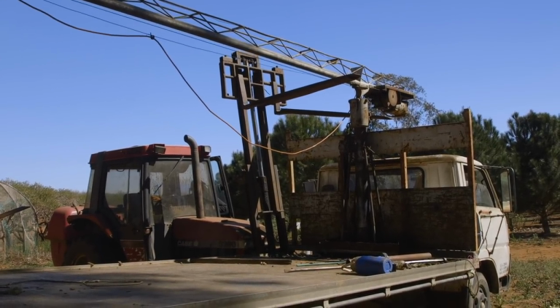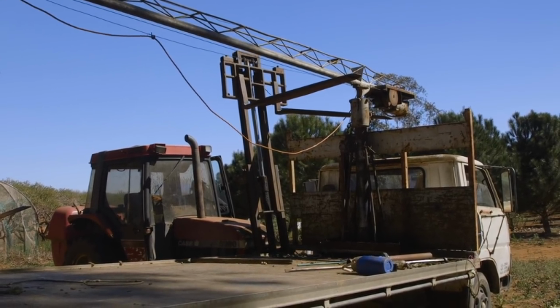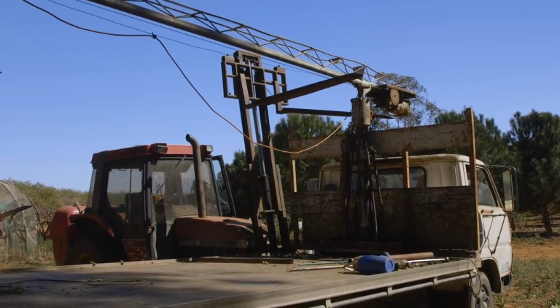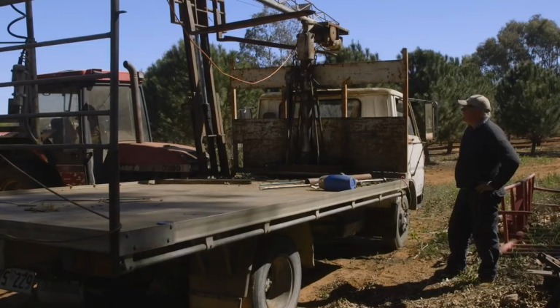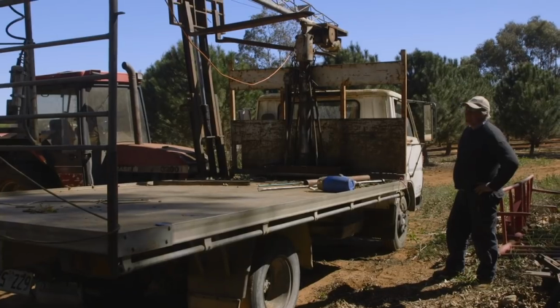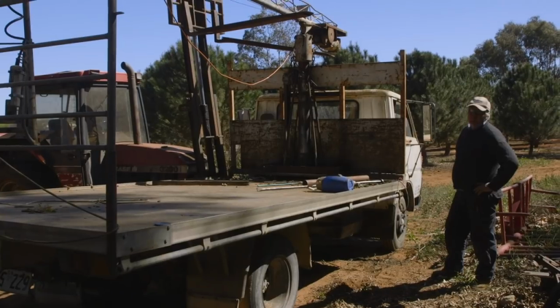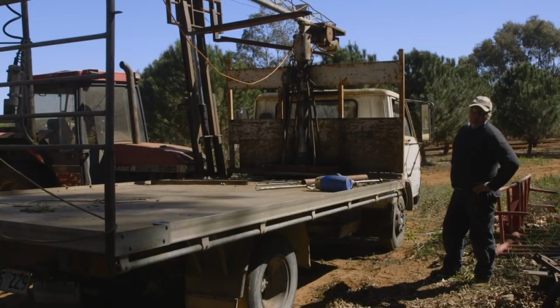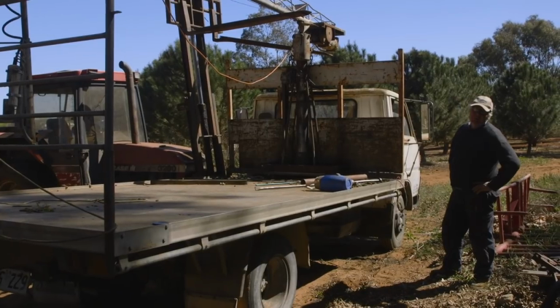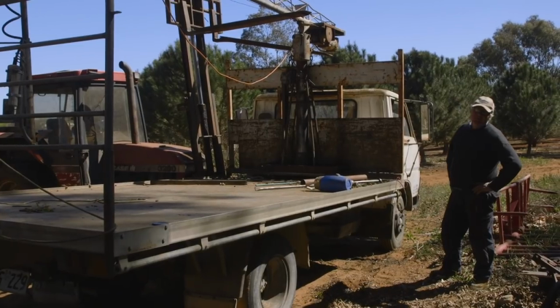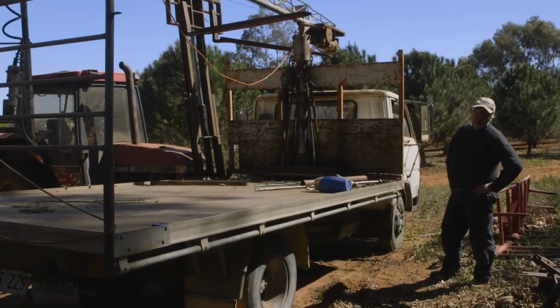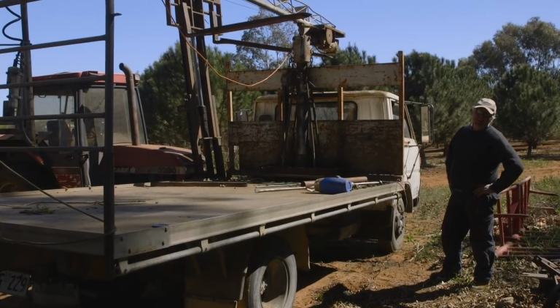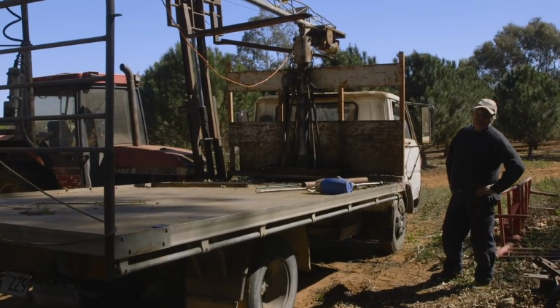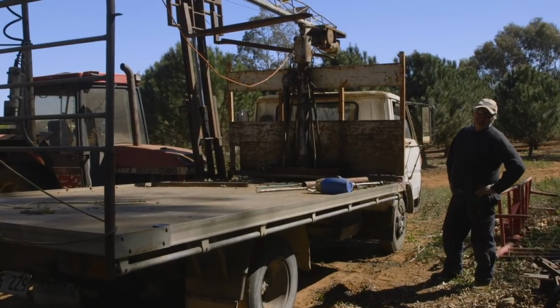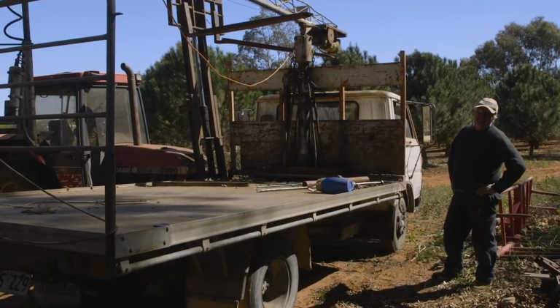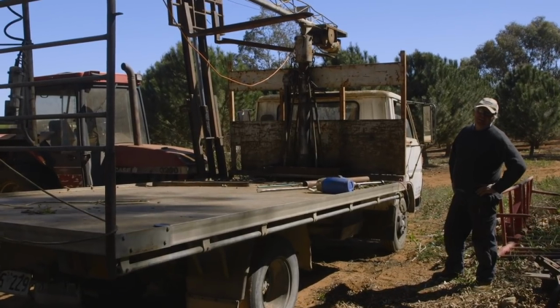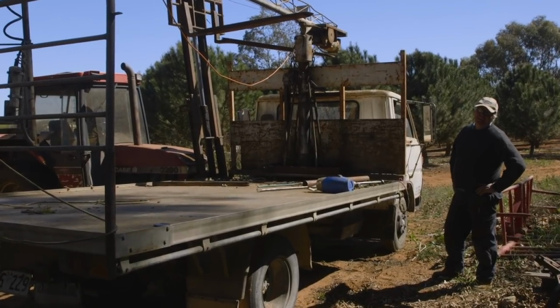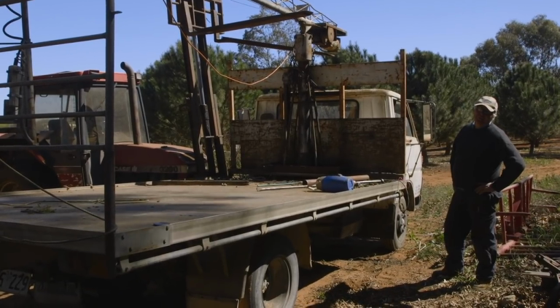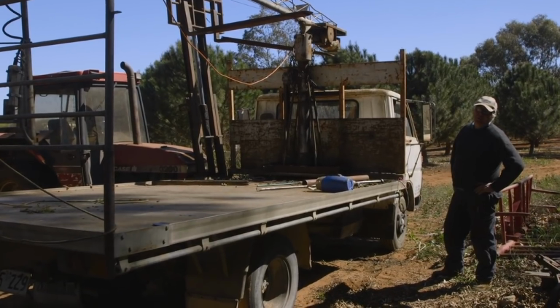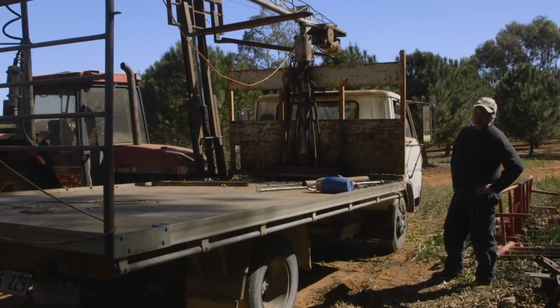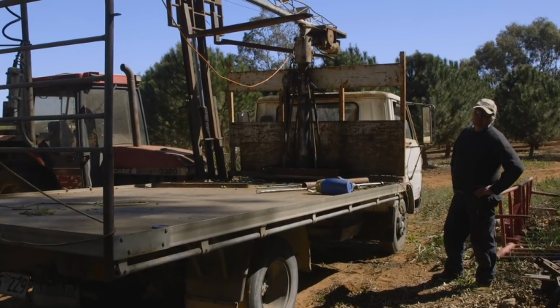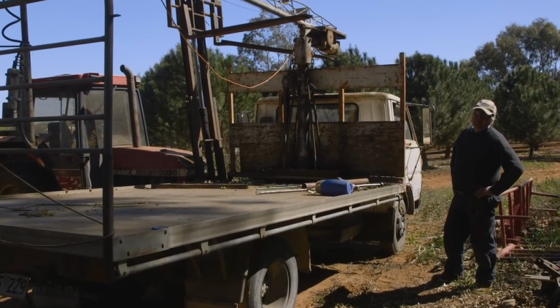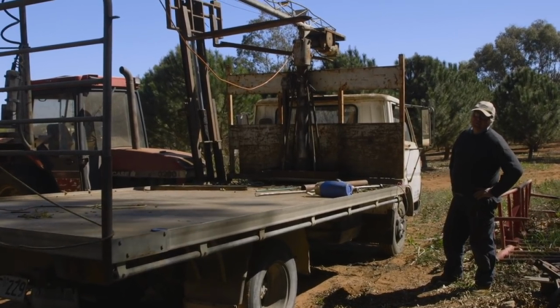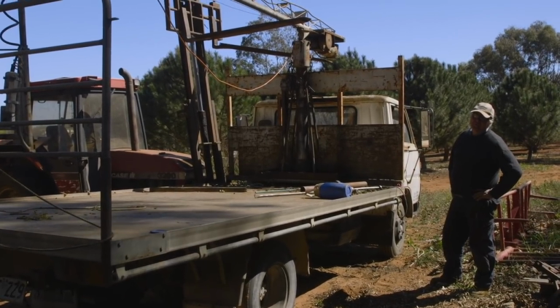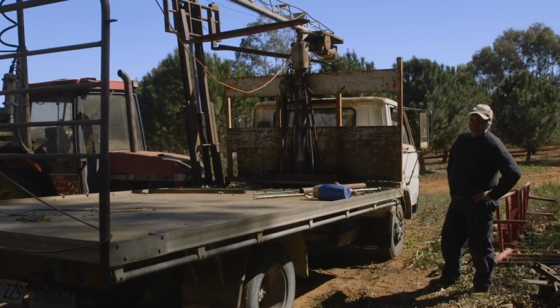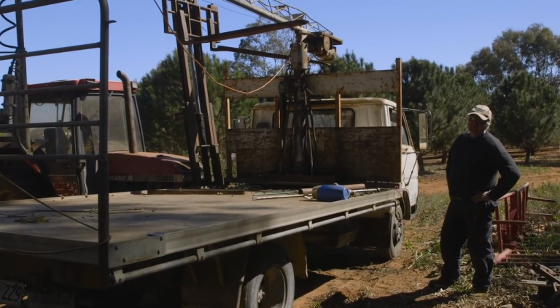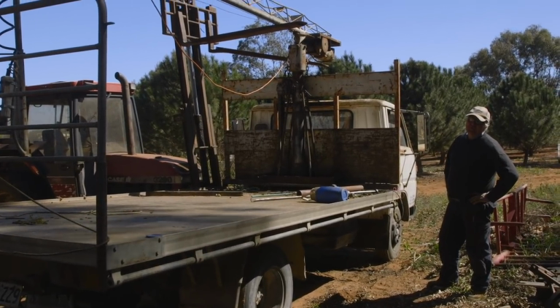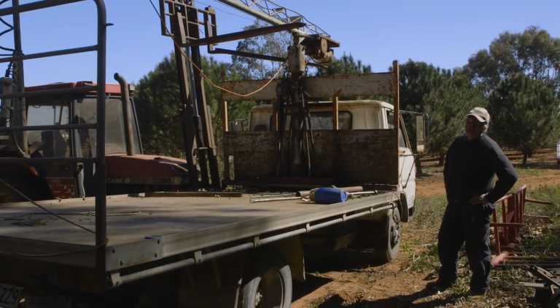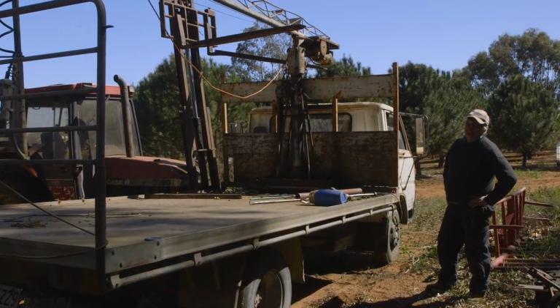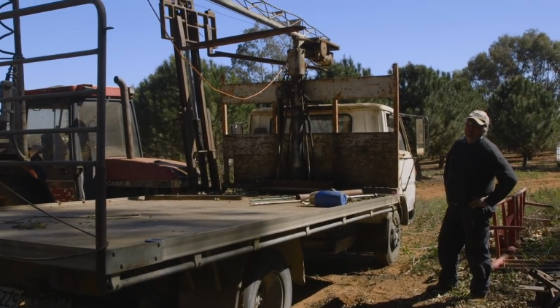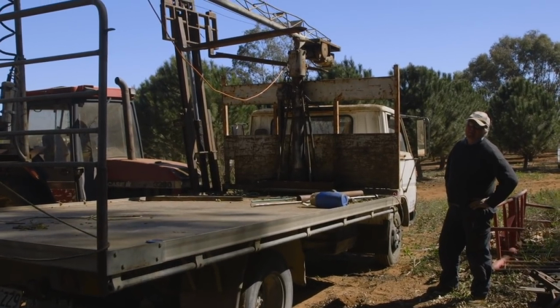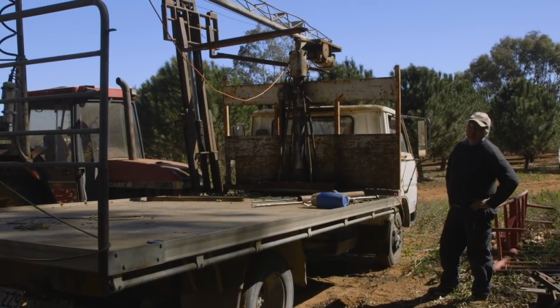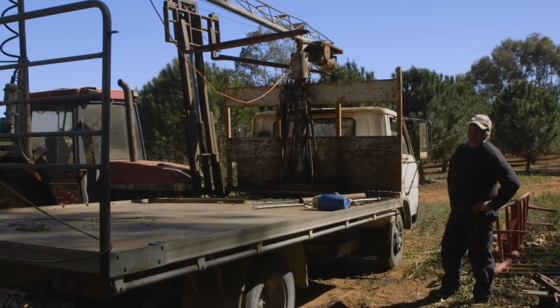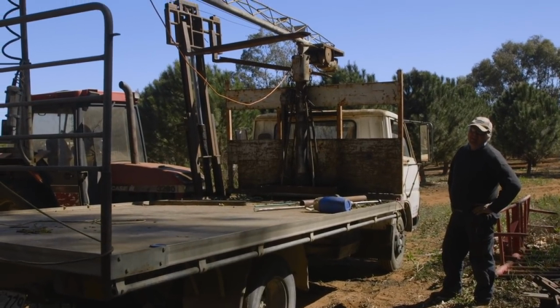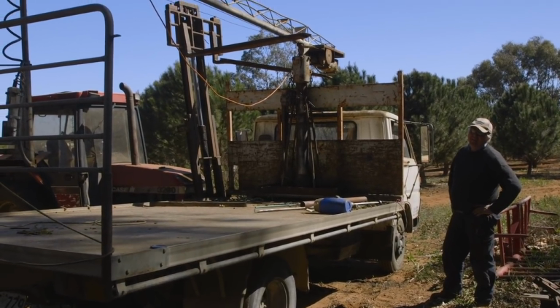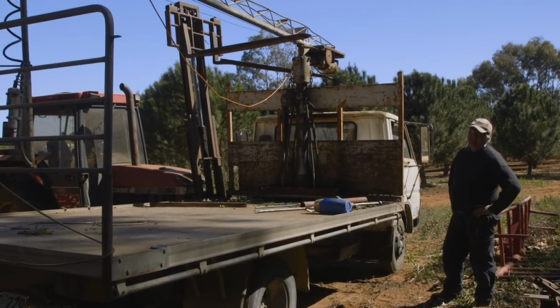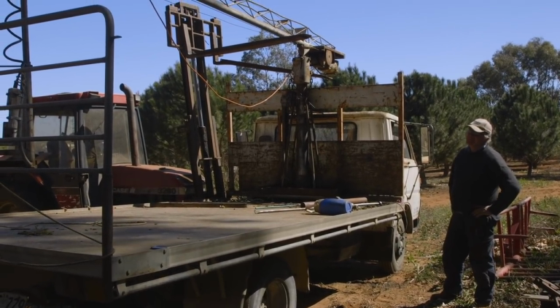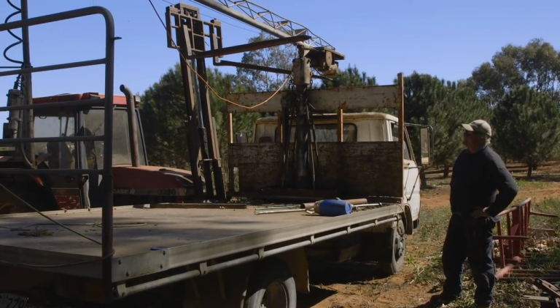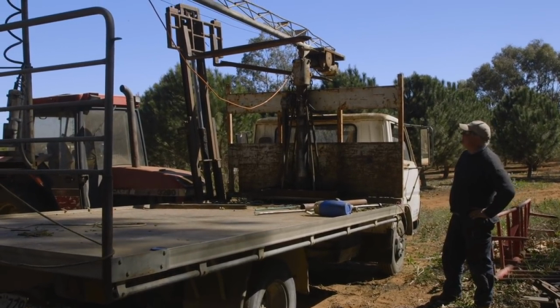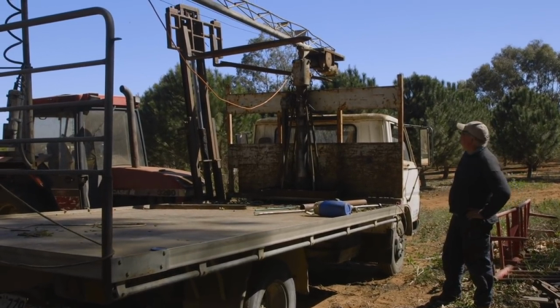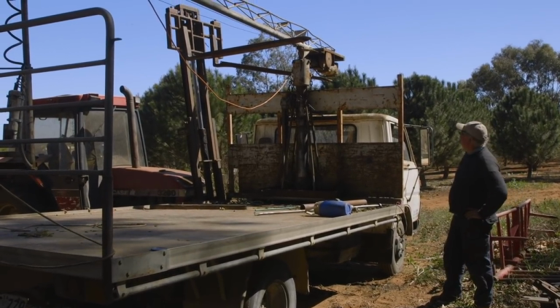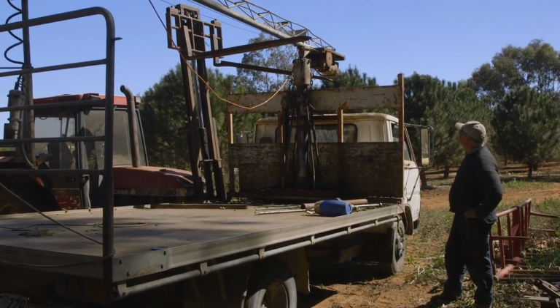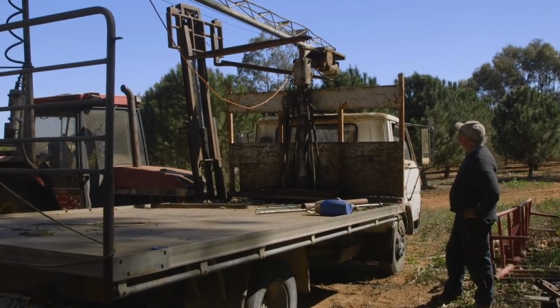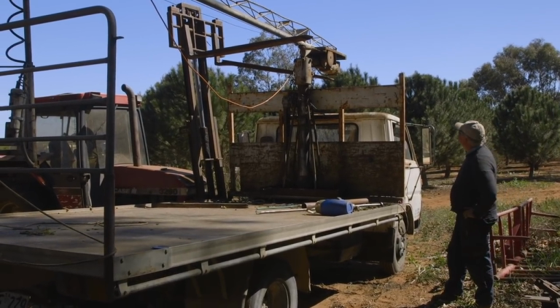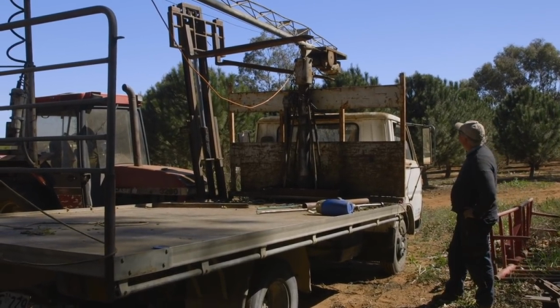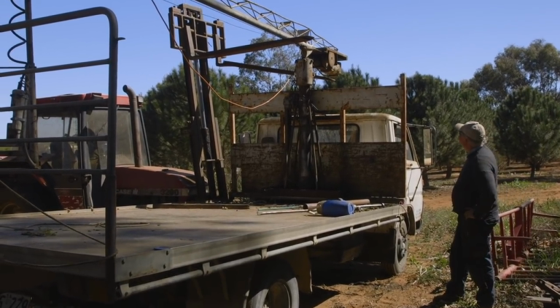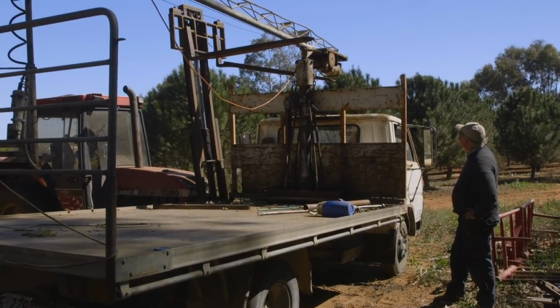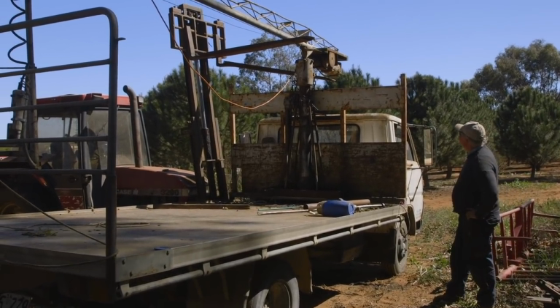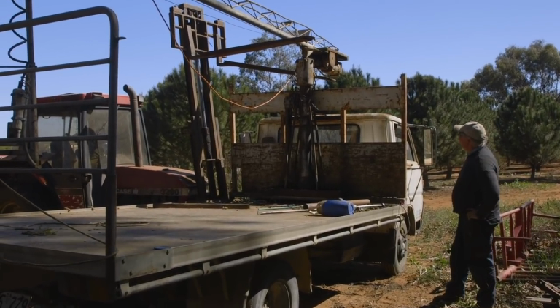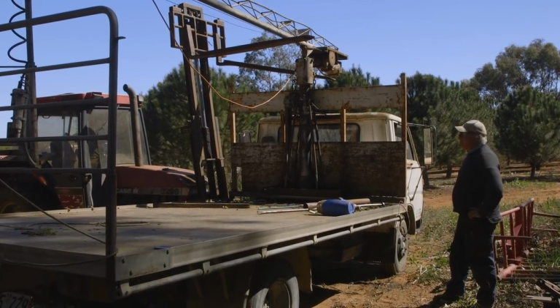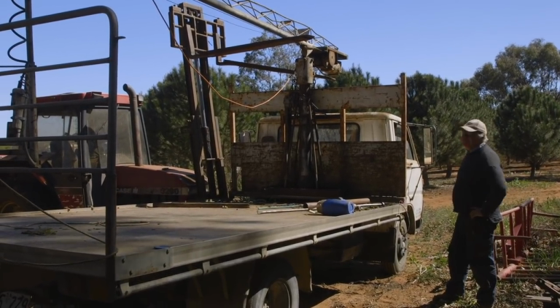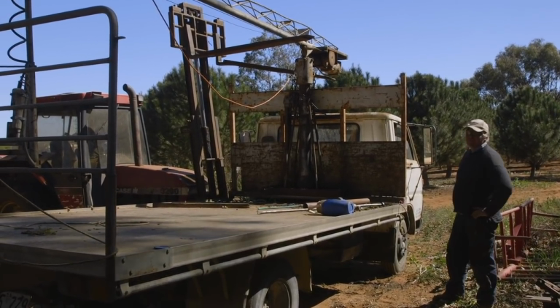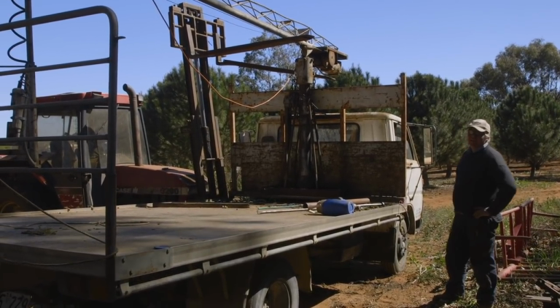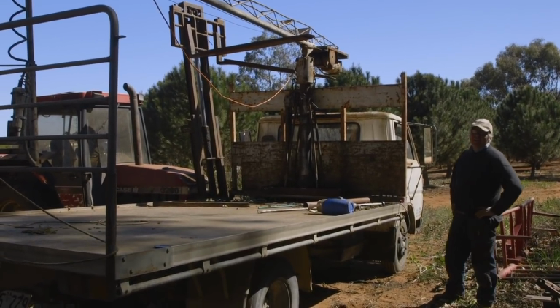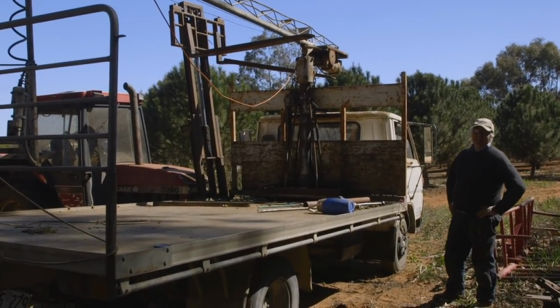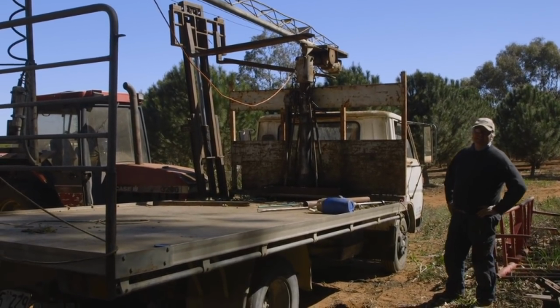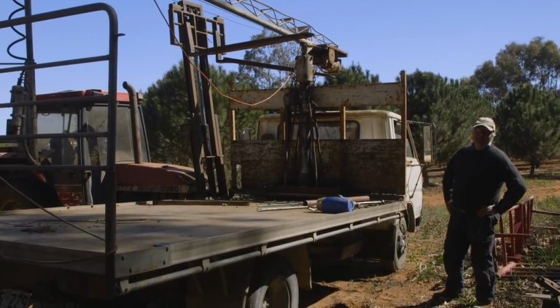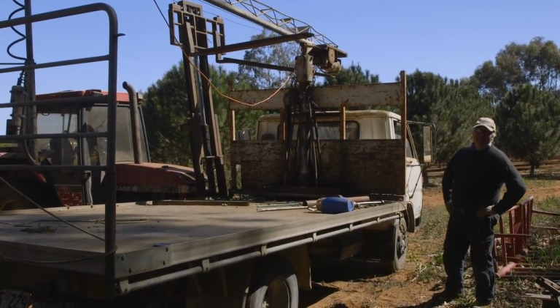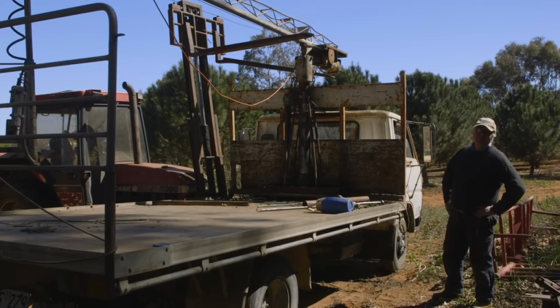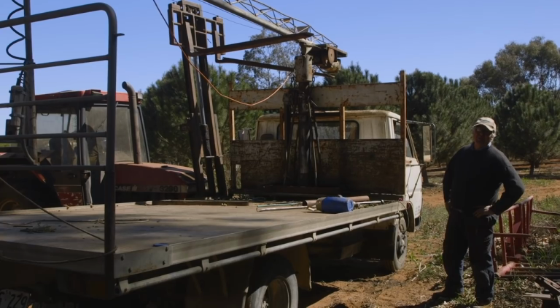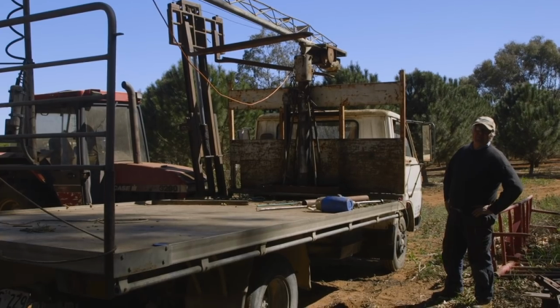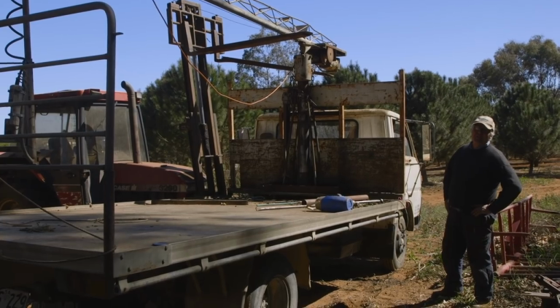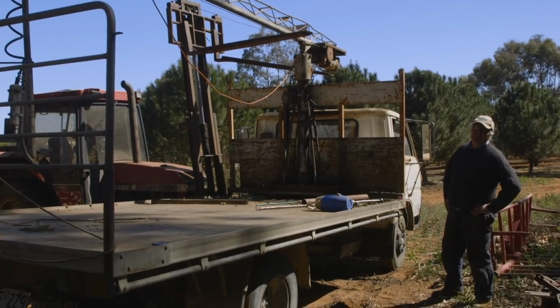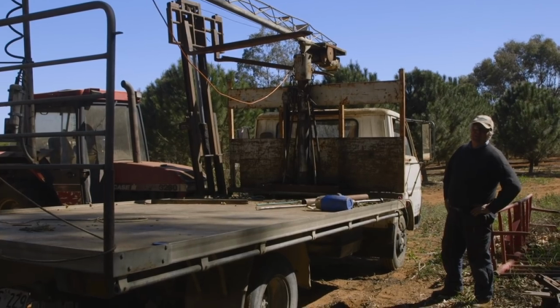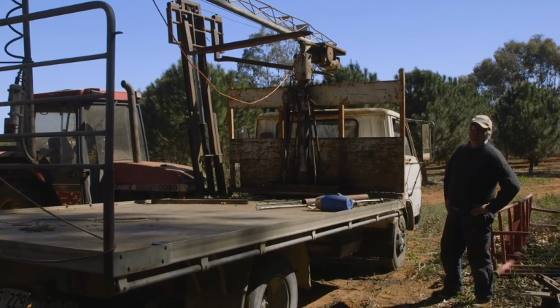I think we might have to change to the other fork because I think we've bent the crap out of this one. Off to the engineer's shop we go.